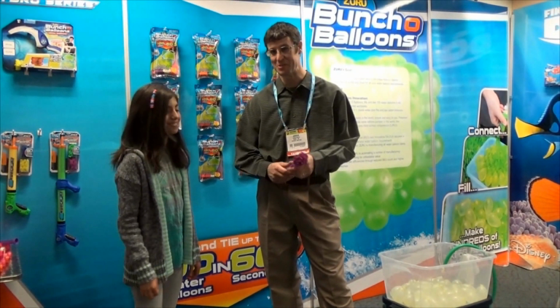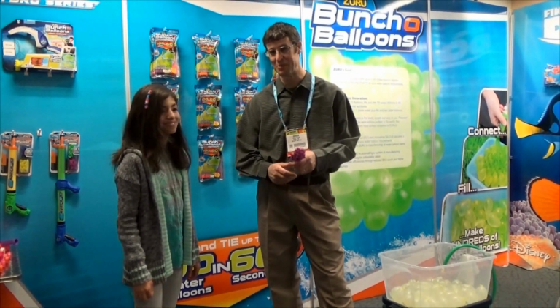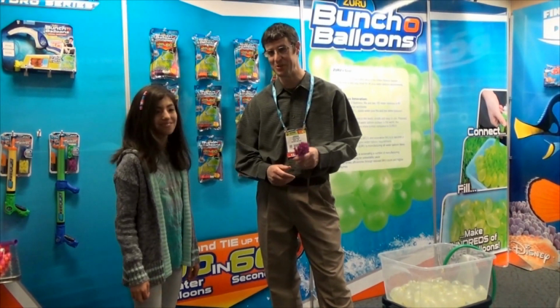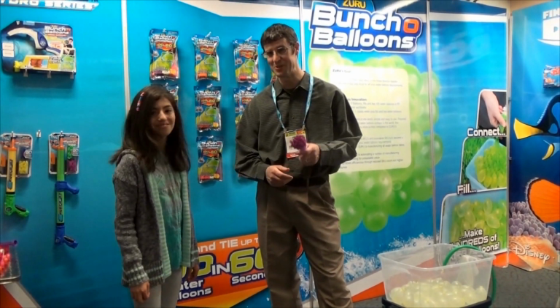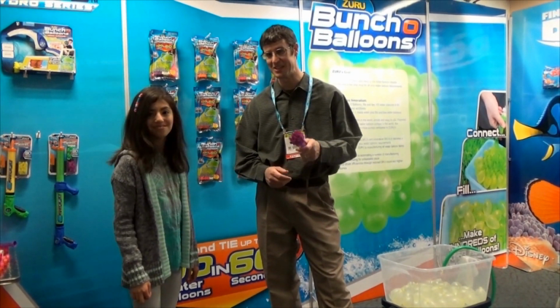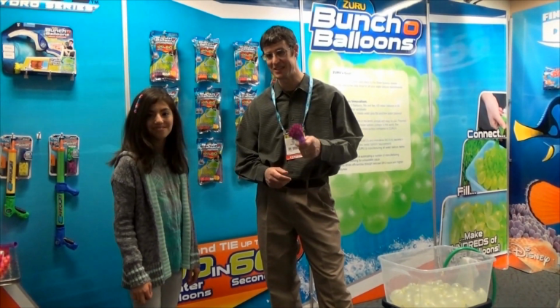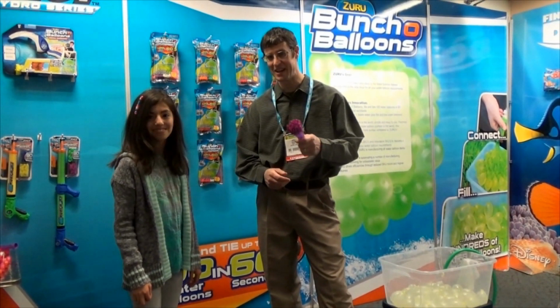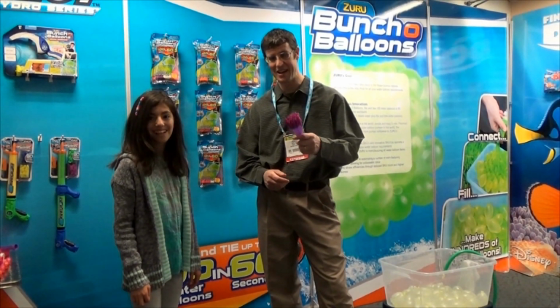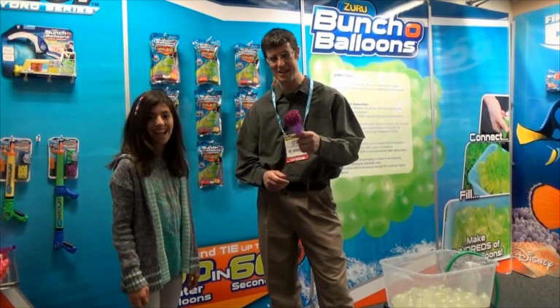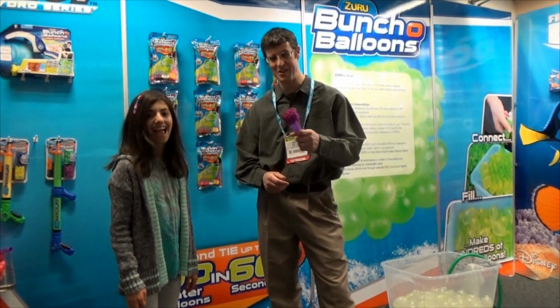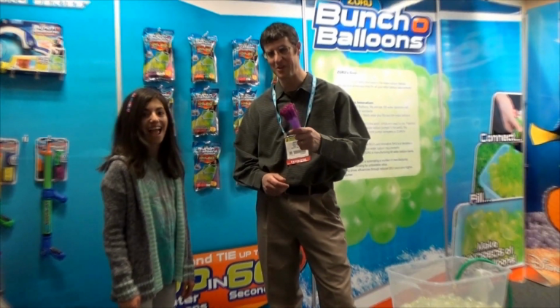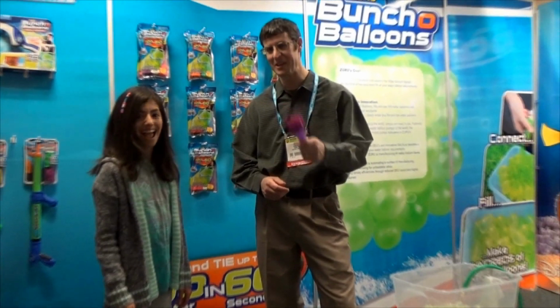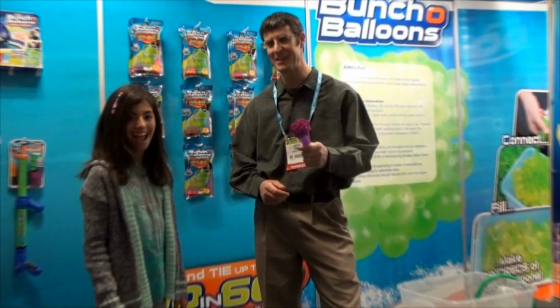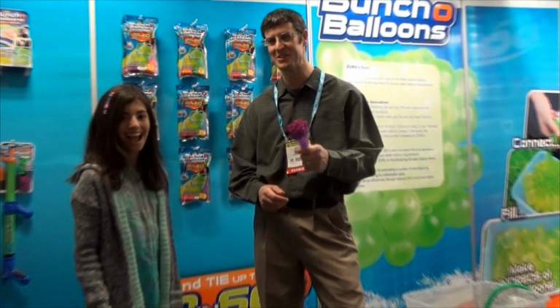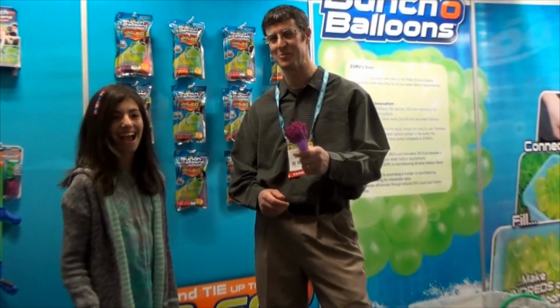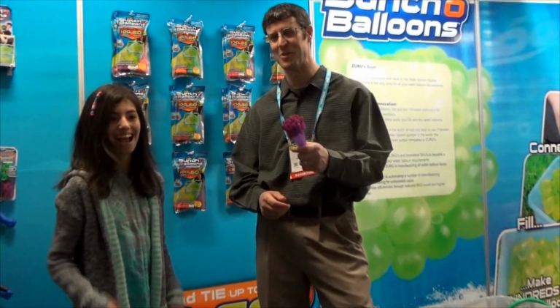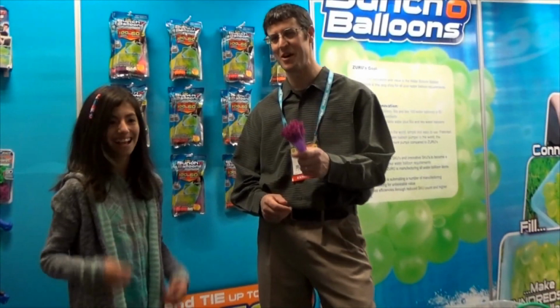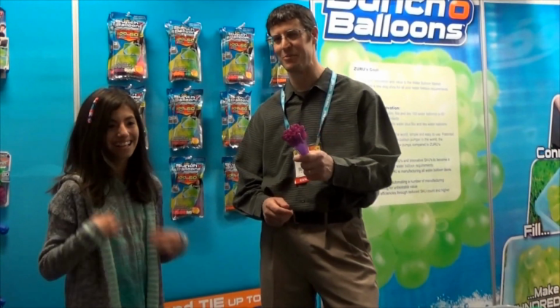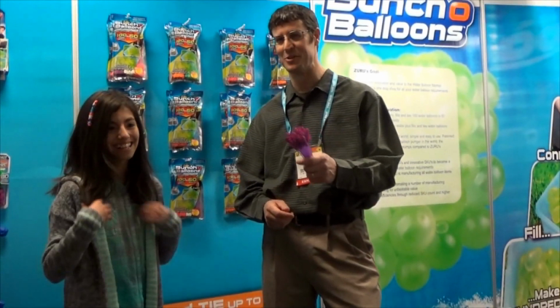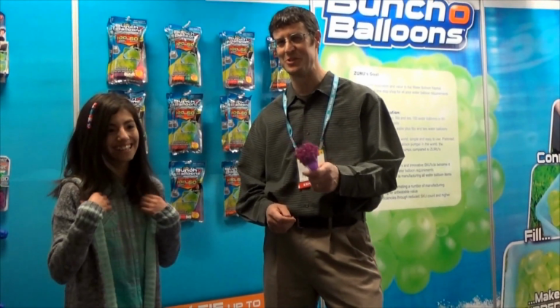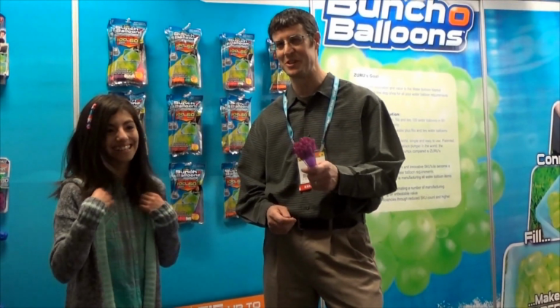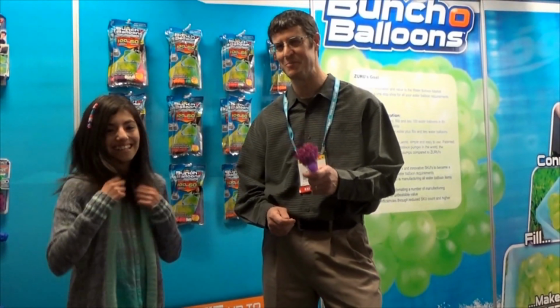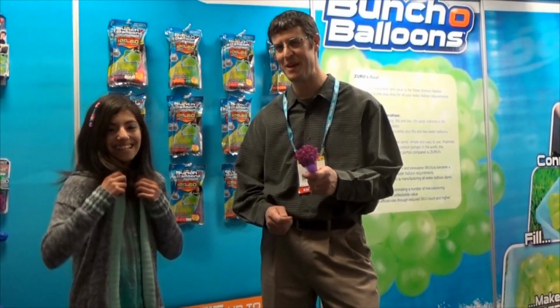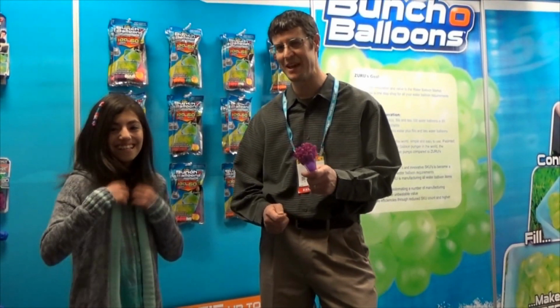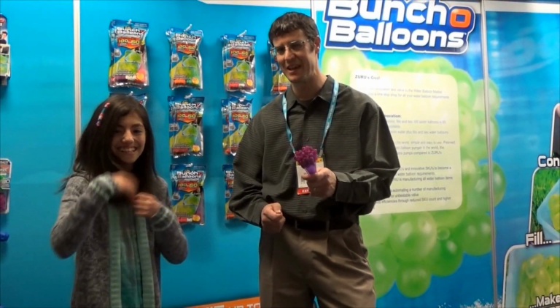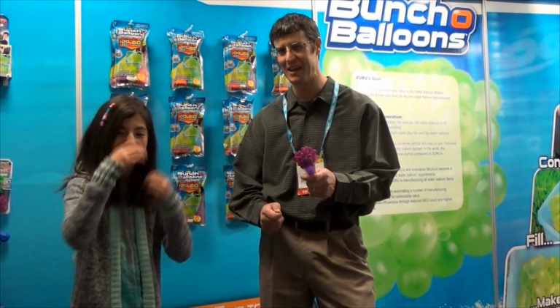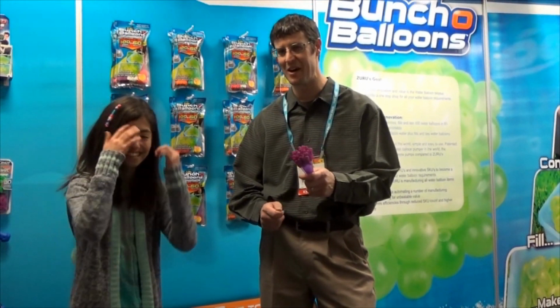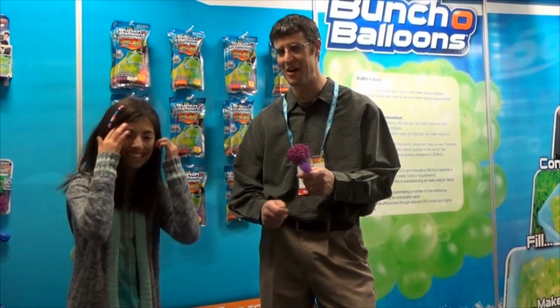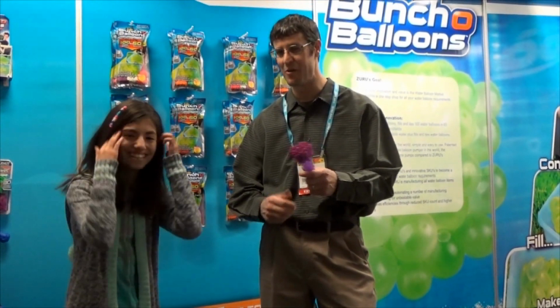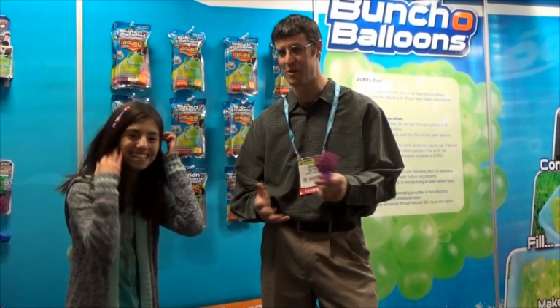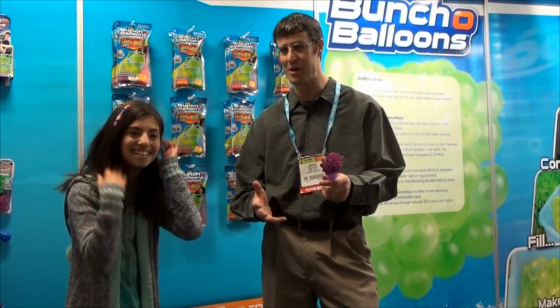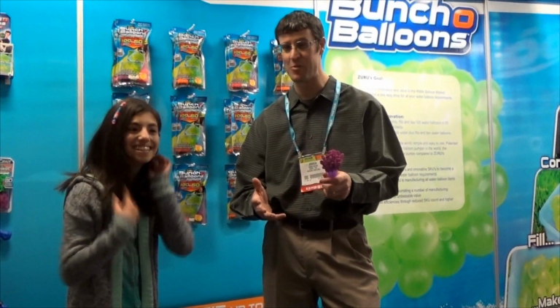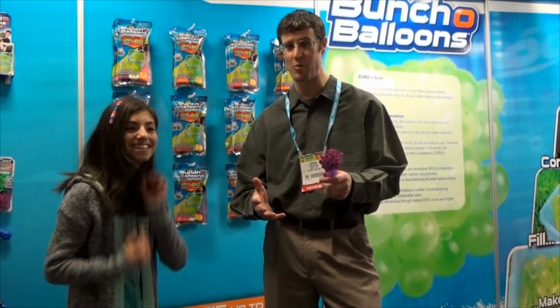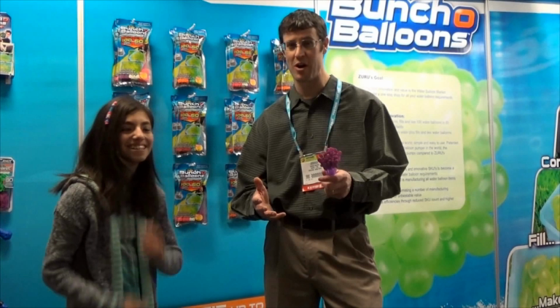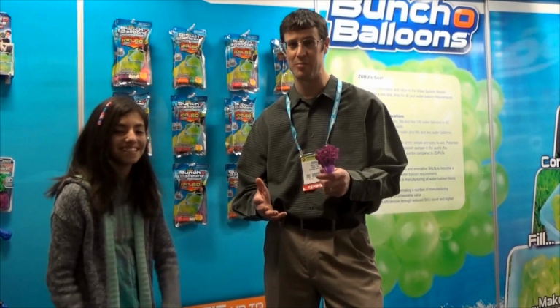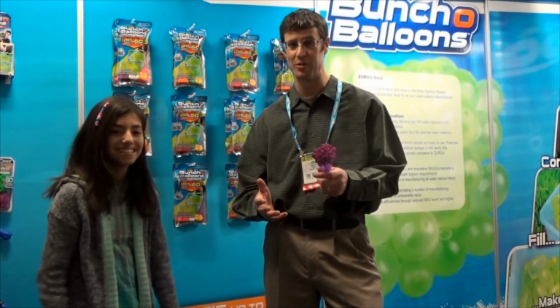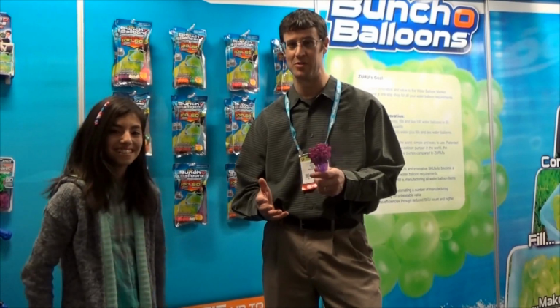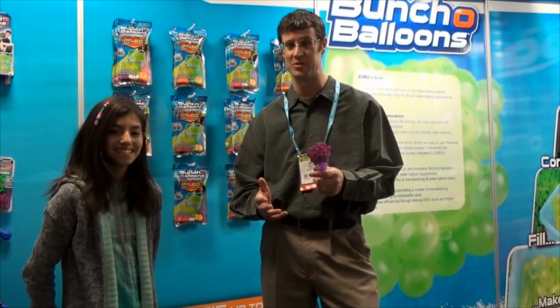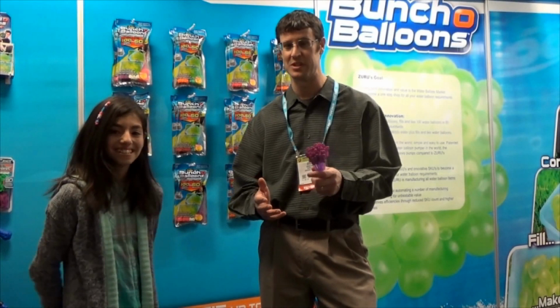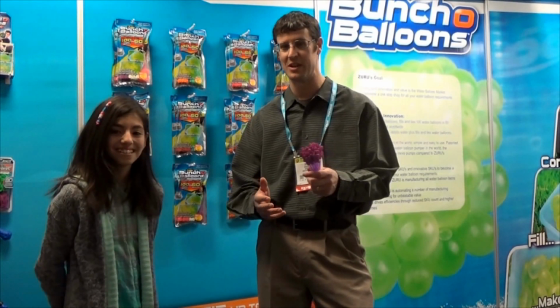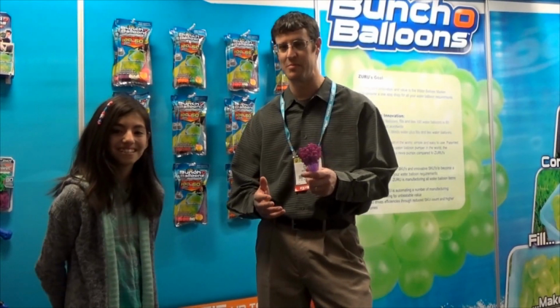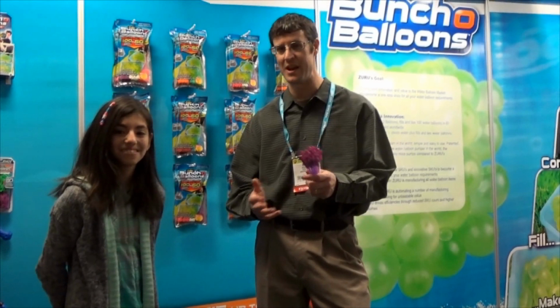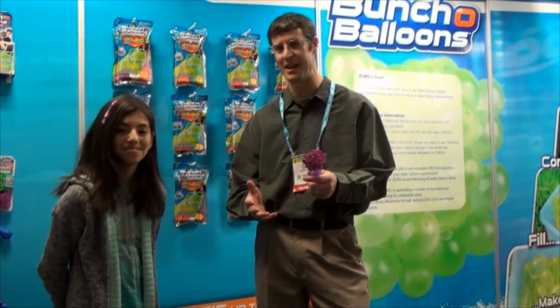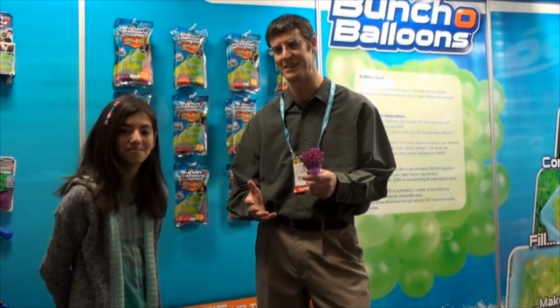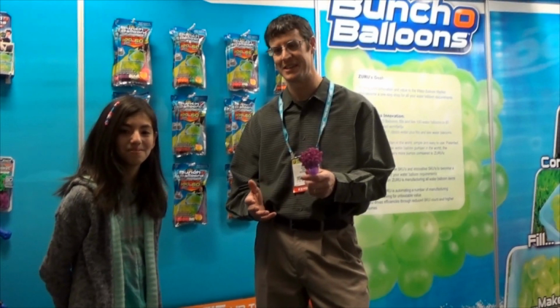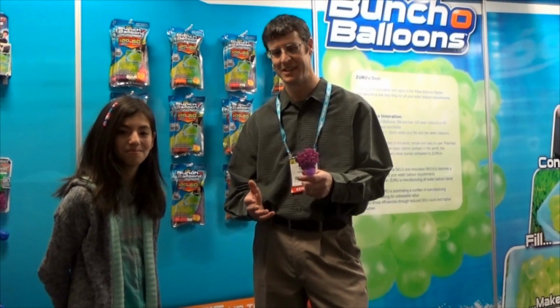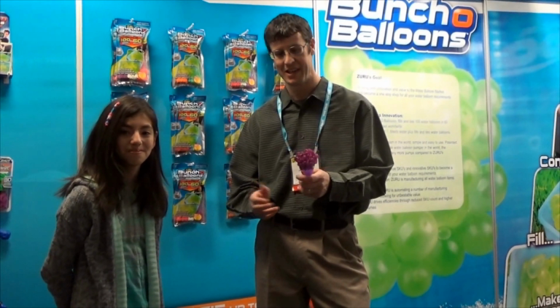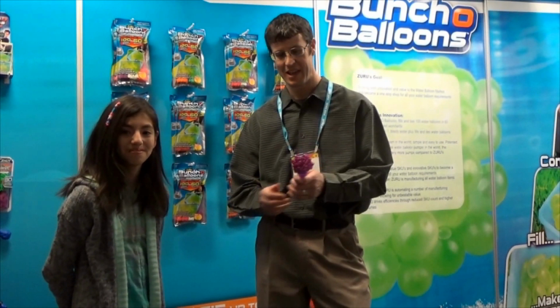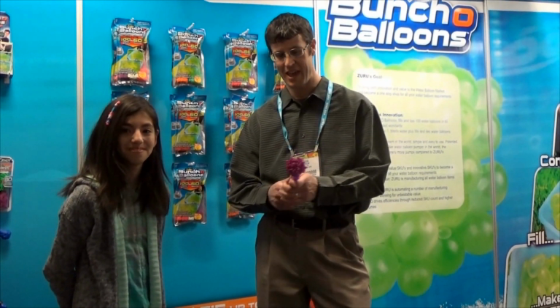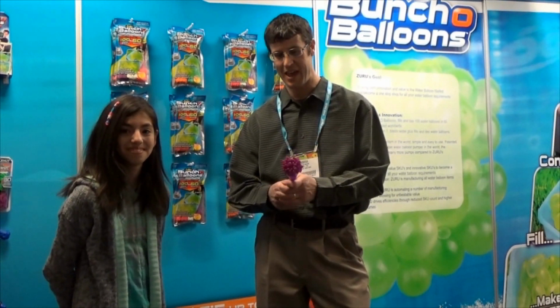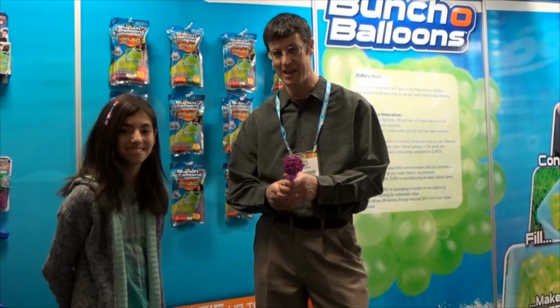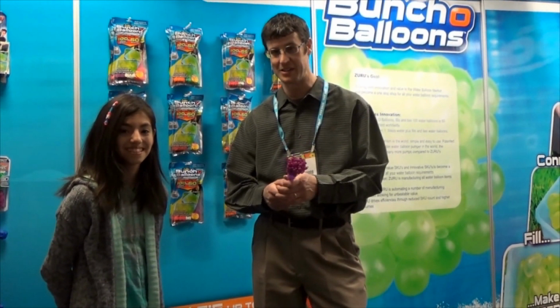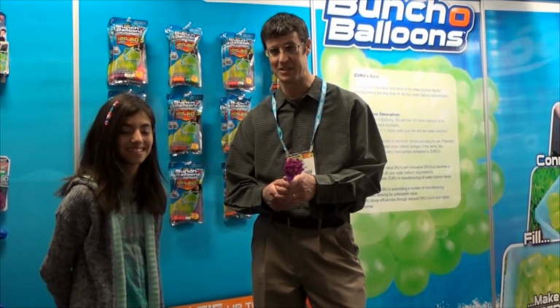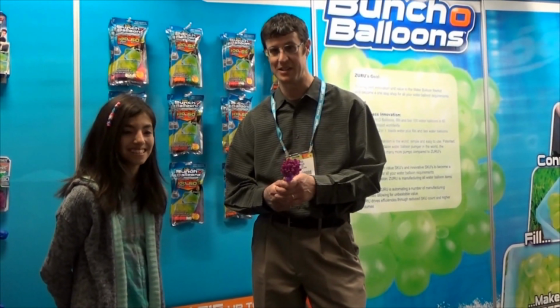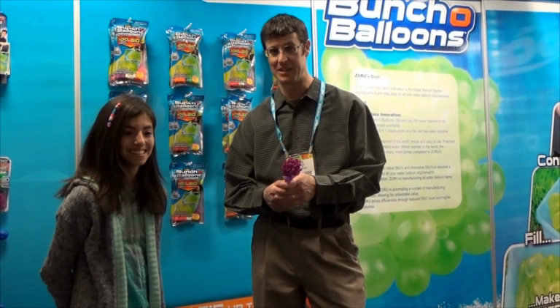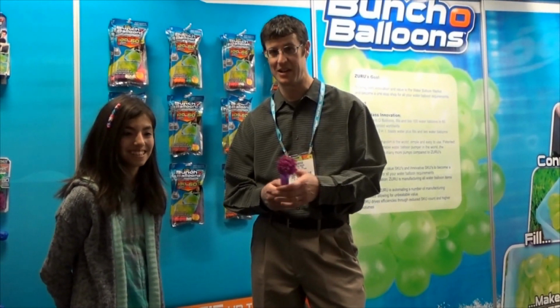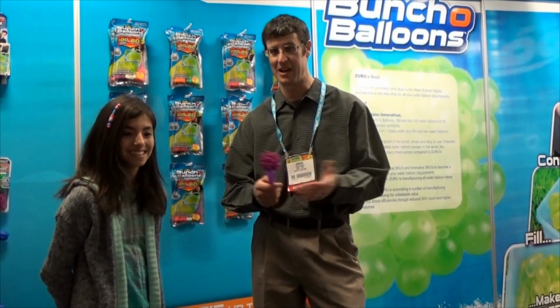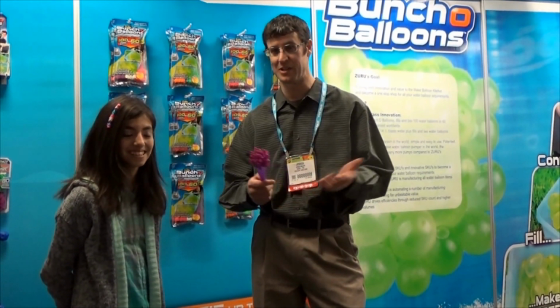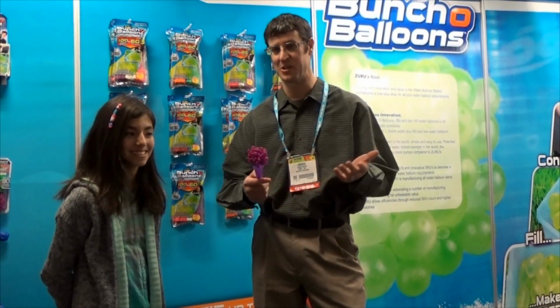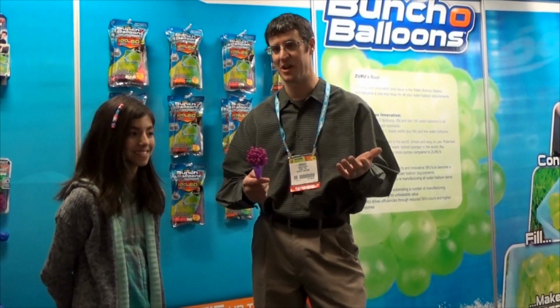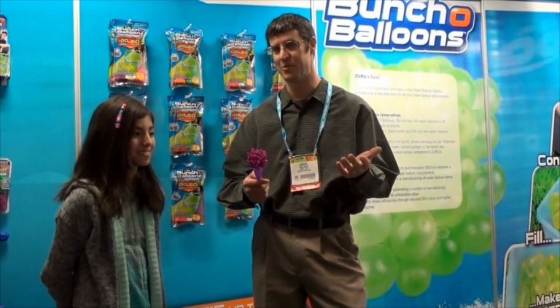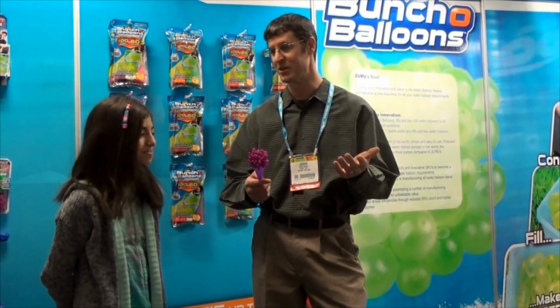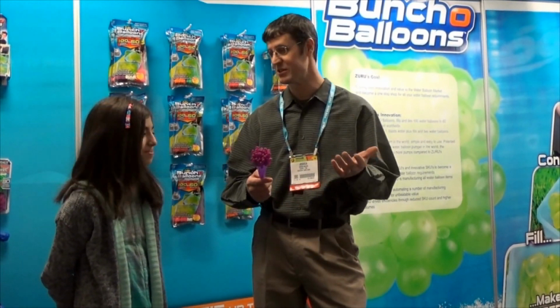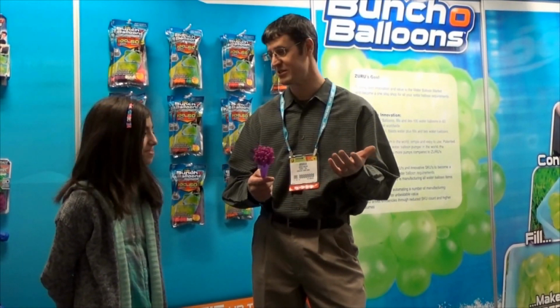Bunch of Balloons is nearly instant water balloons. You can make over 100 water balloons in a minute, and I'll show you how it works.